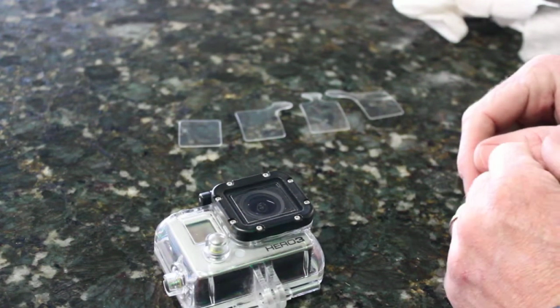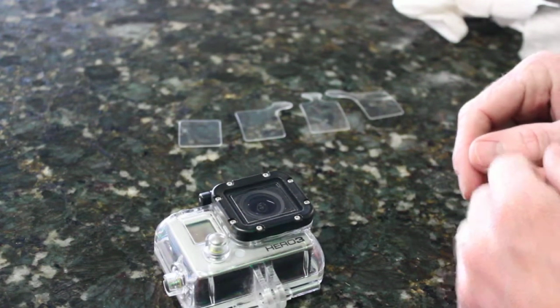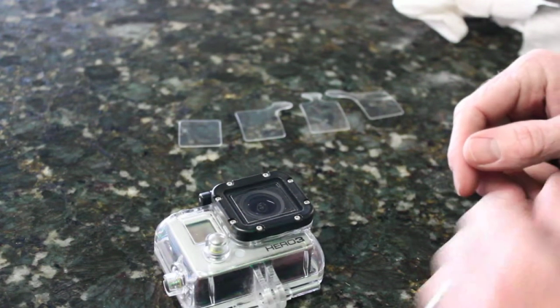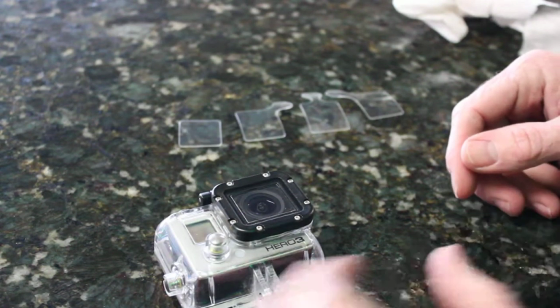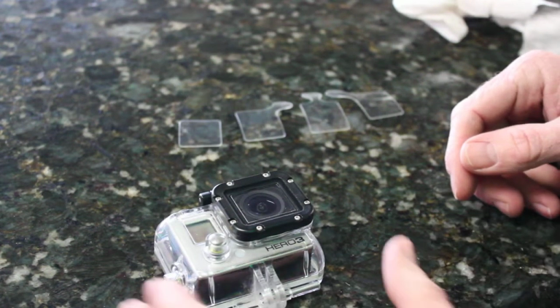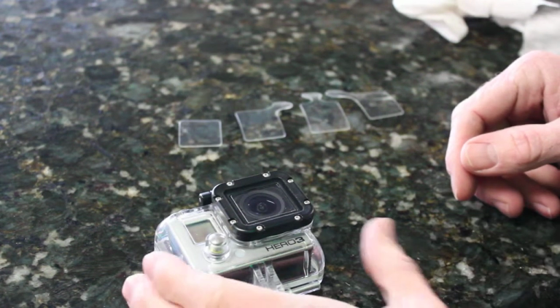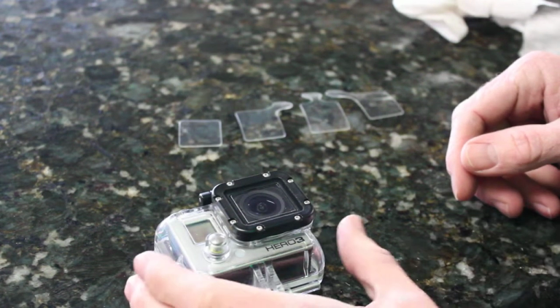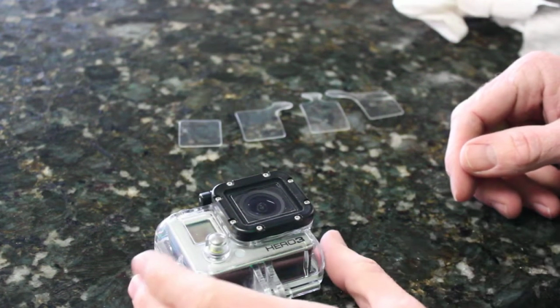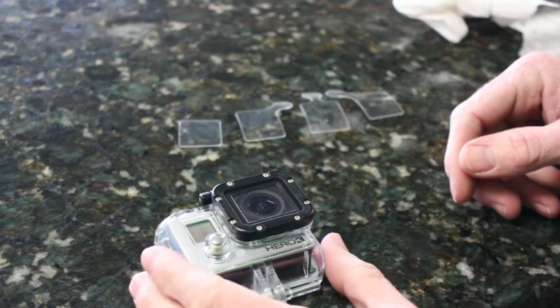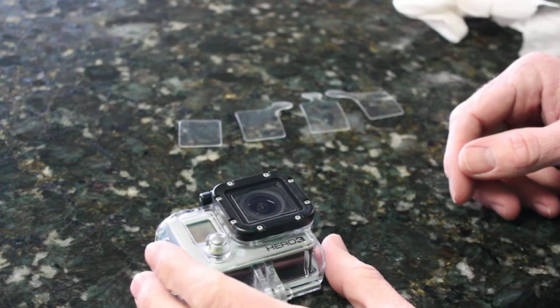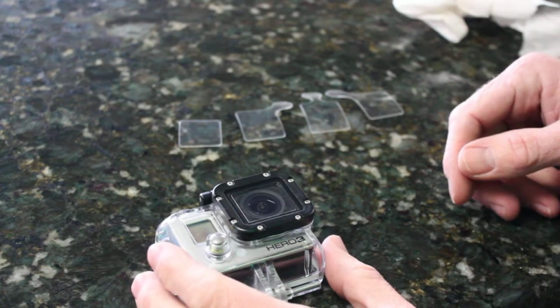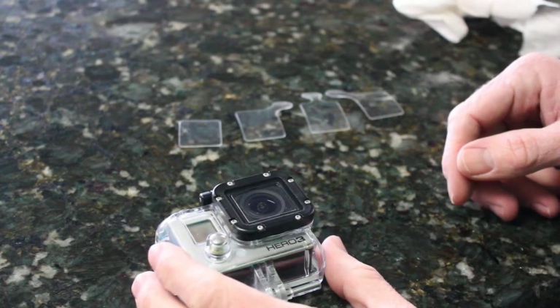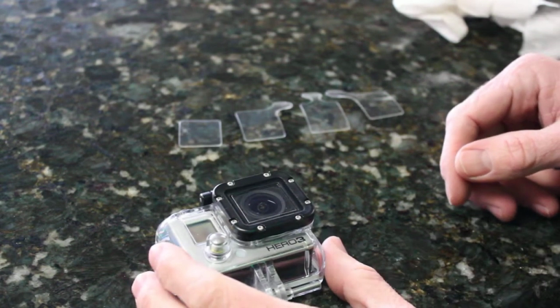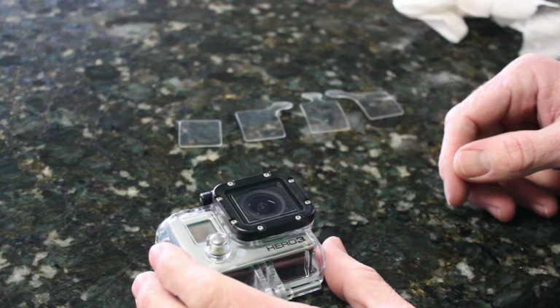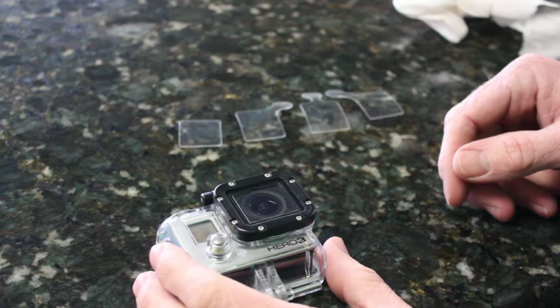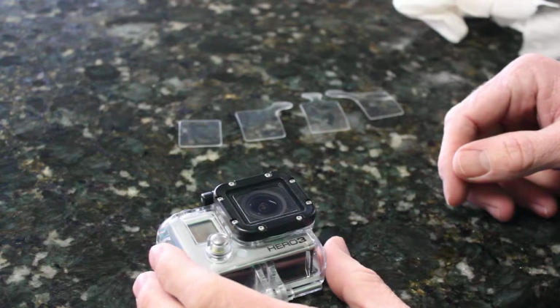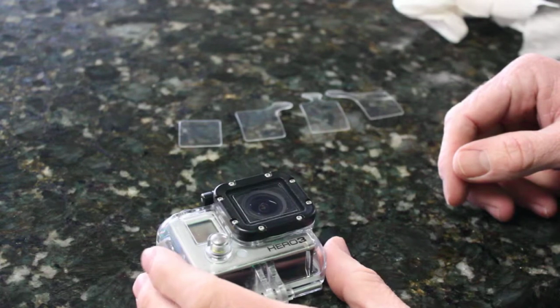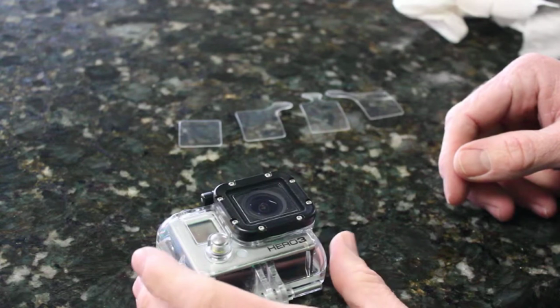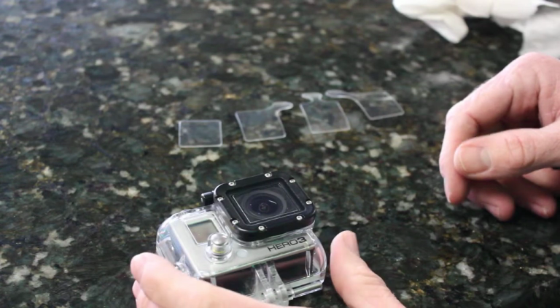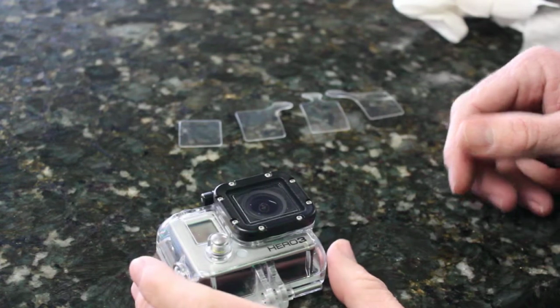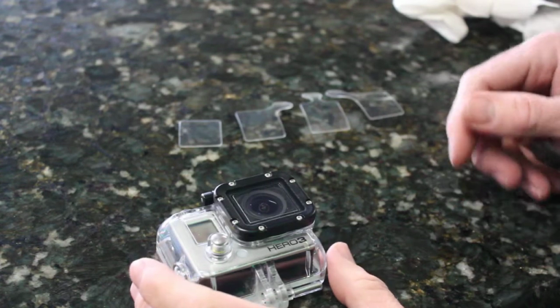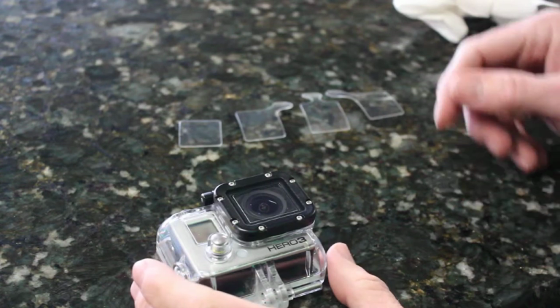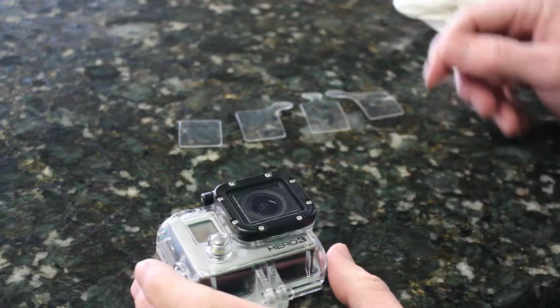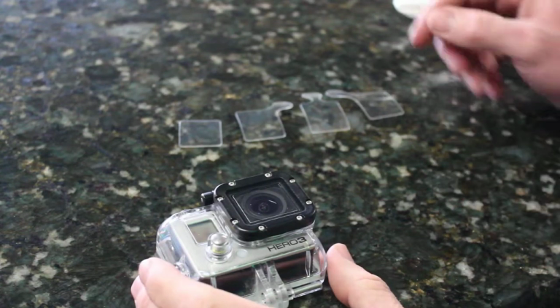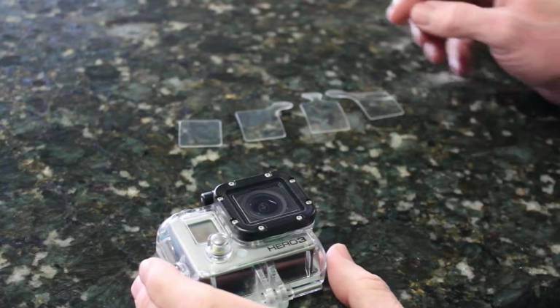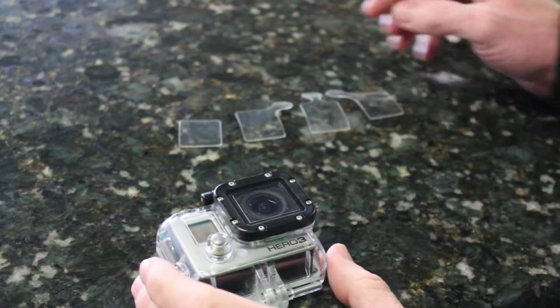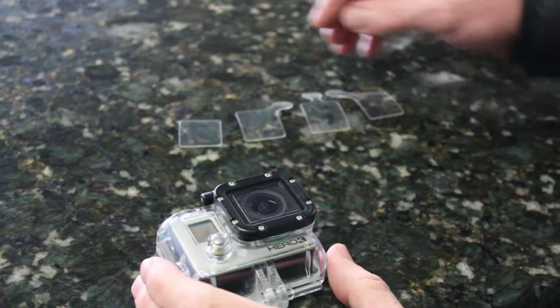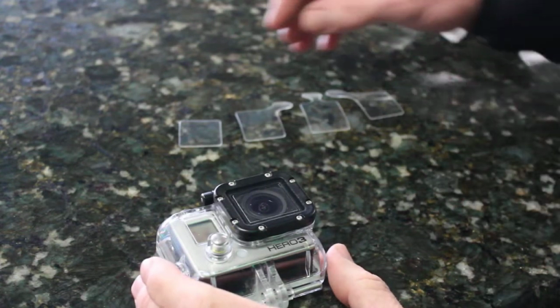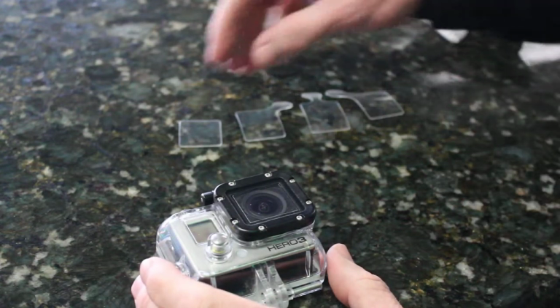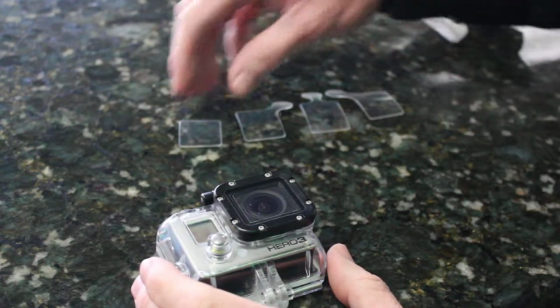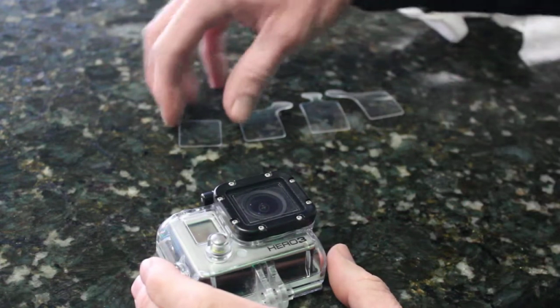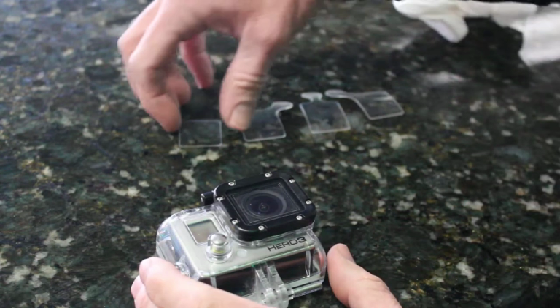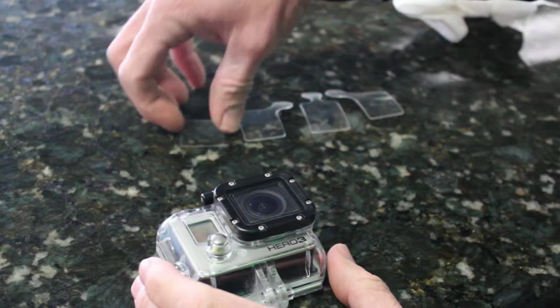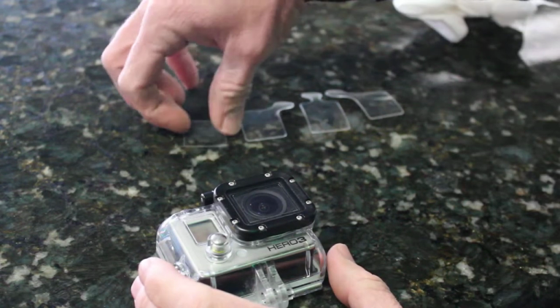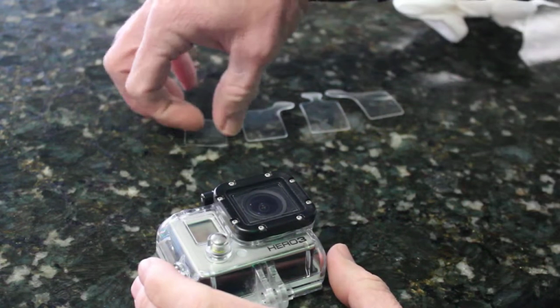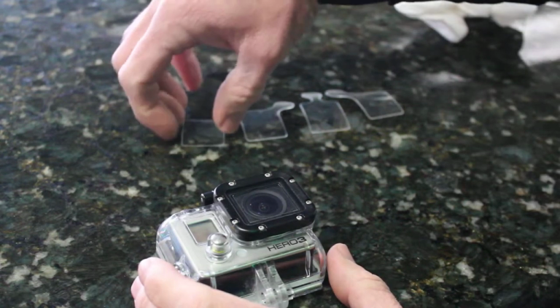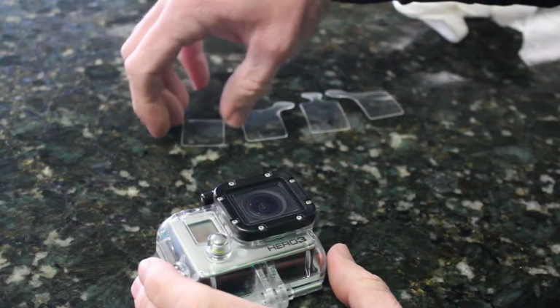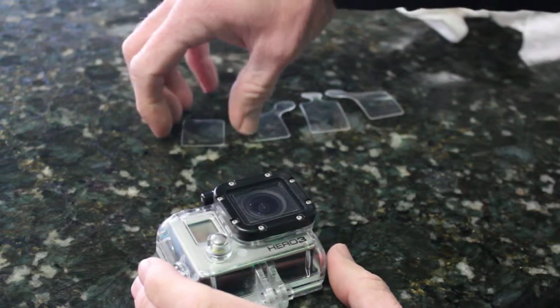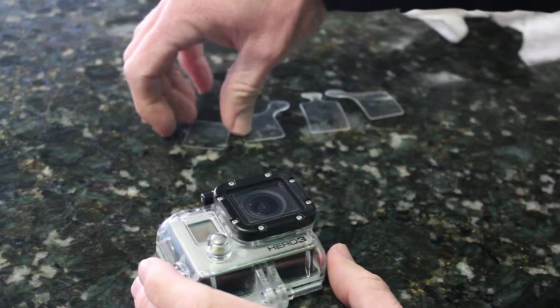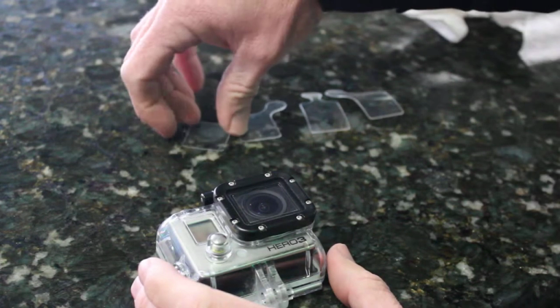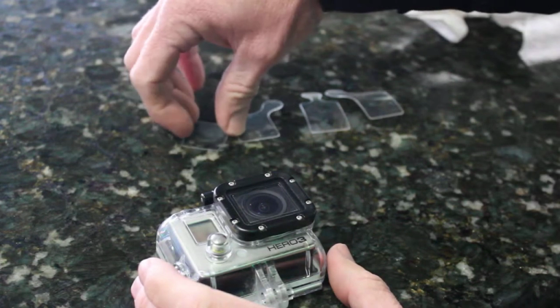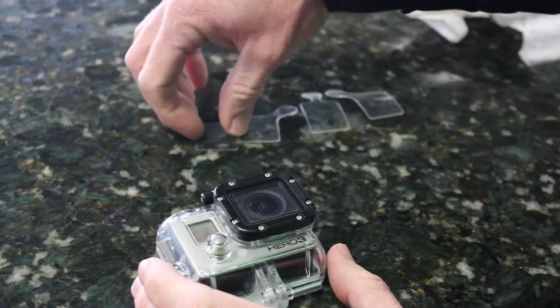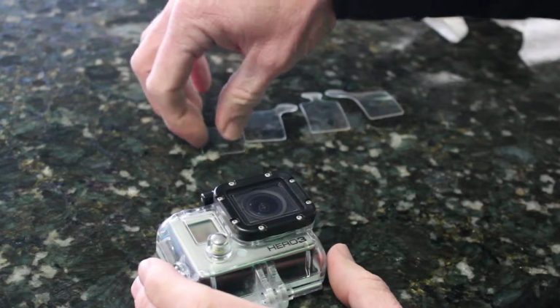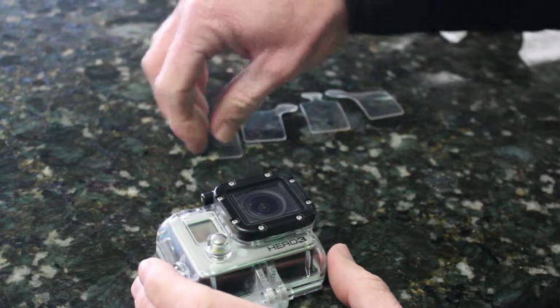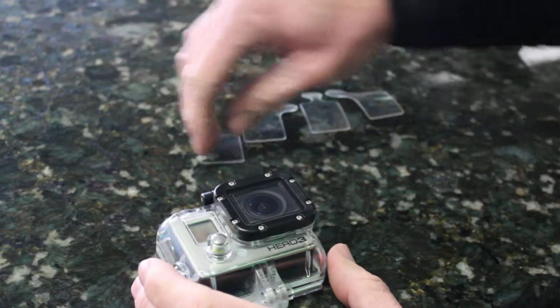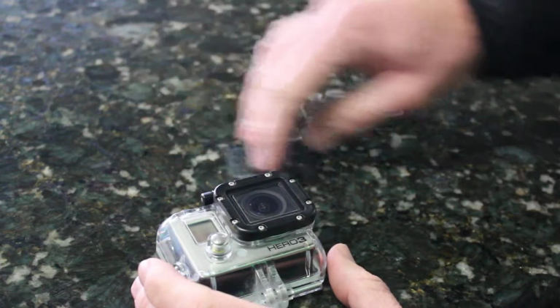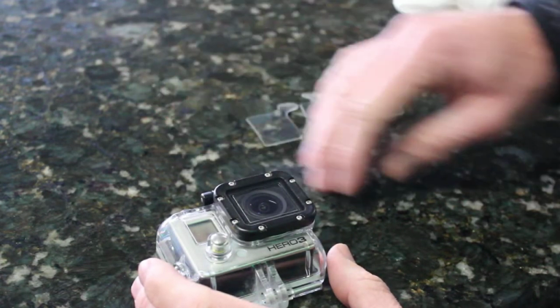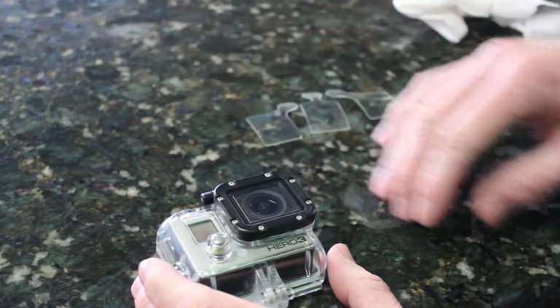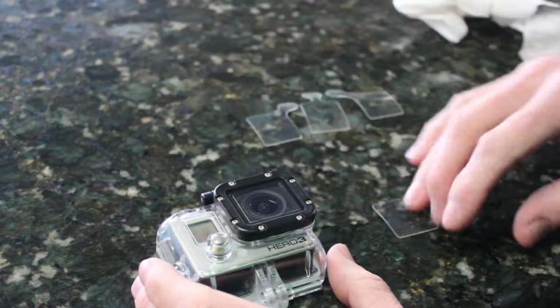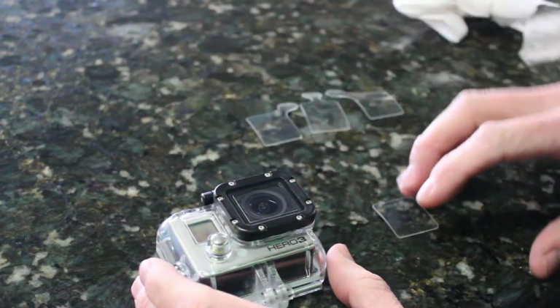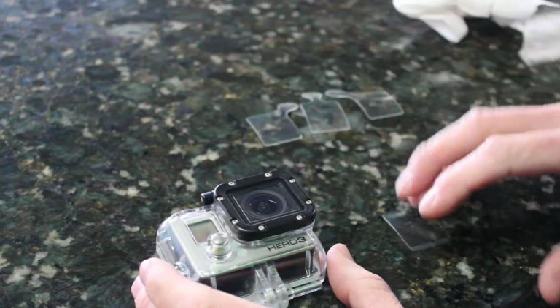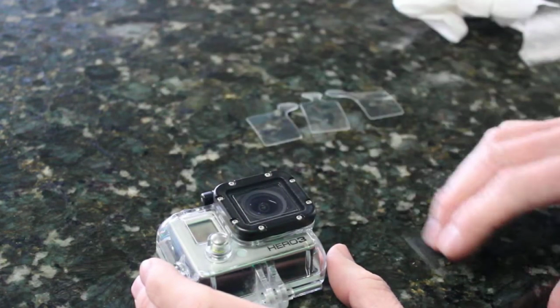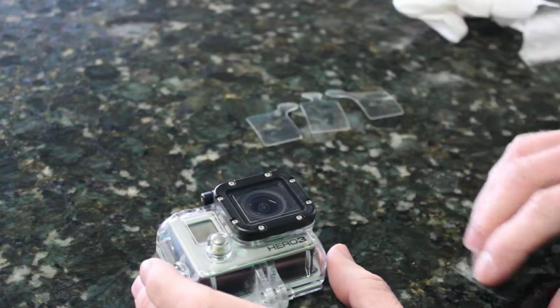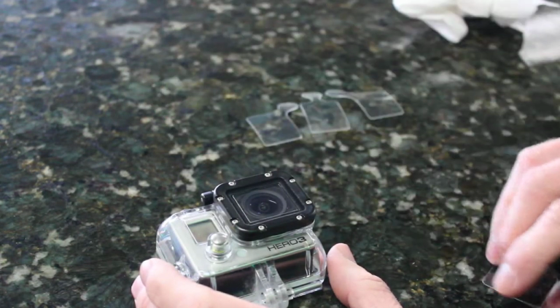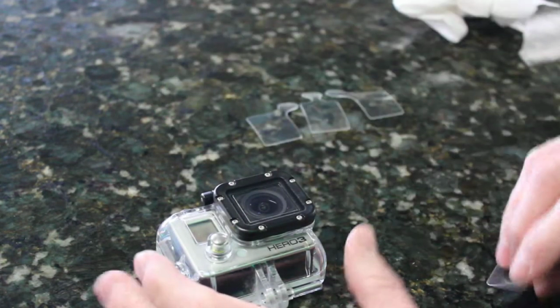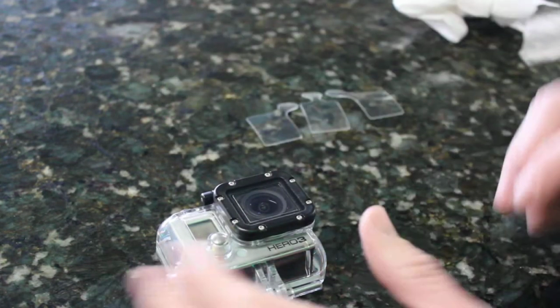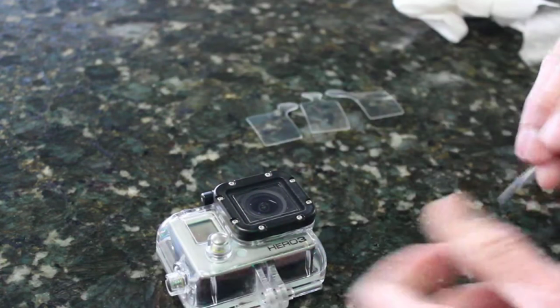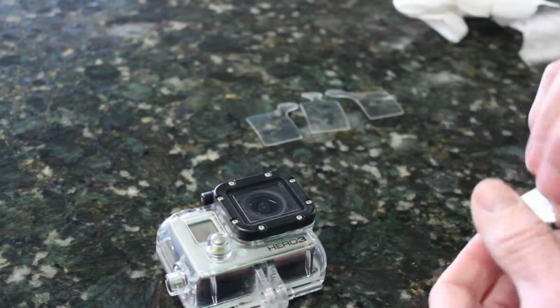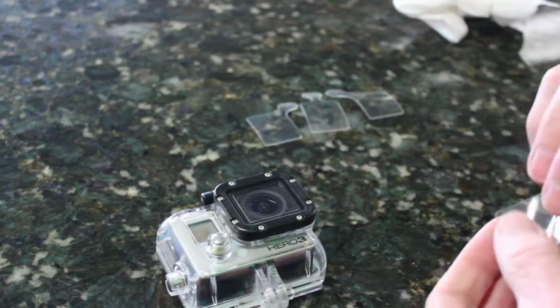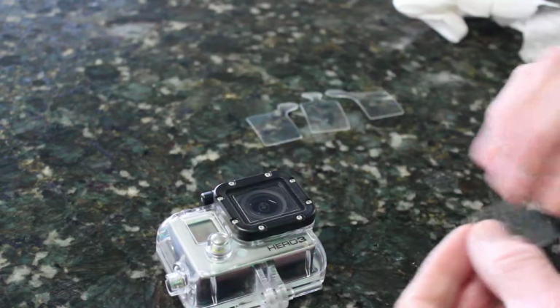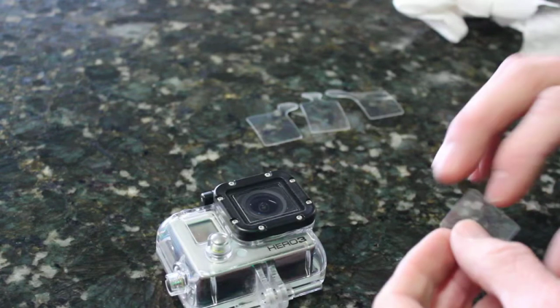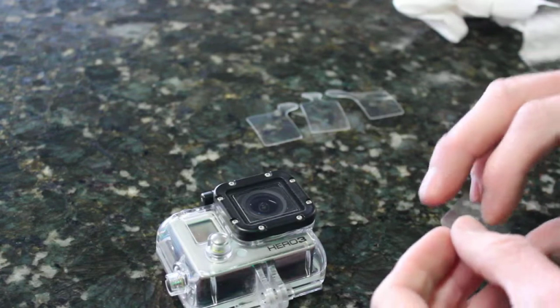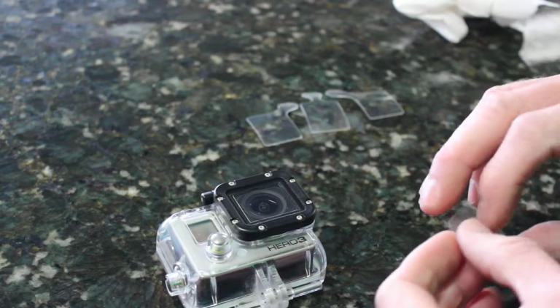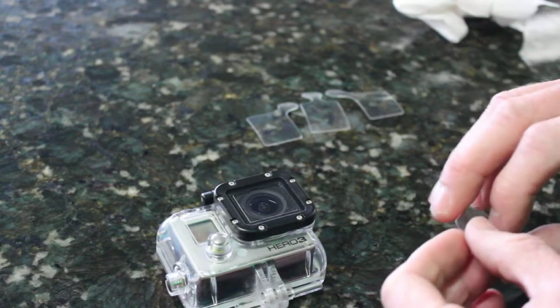Hey, it's Ryan here from My Tough Stuff and we're releasing these tear-offs for the GoPro.